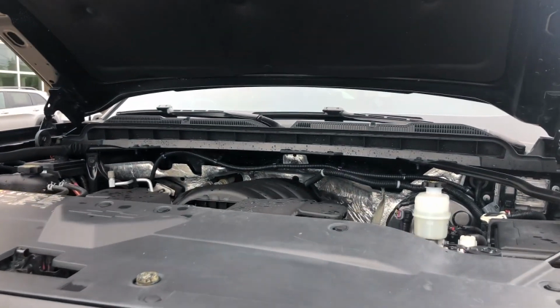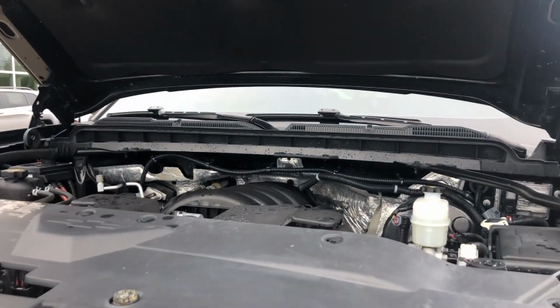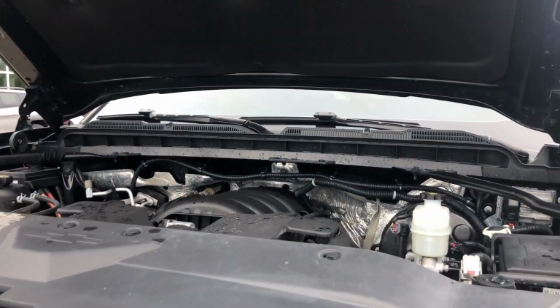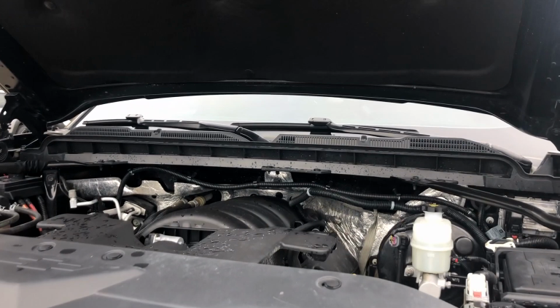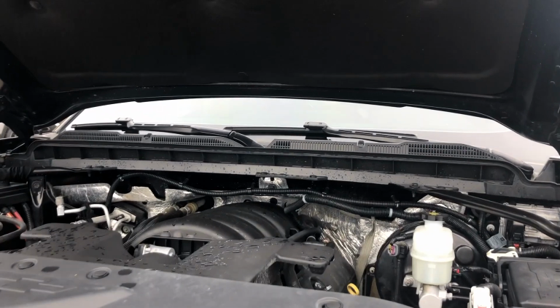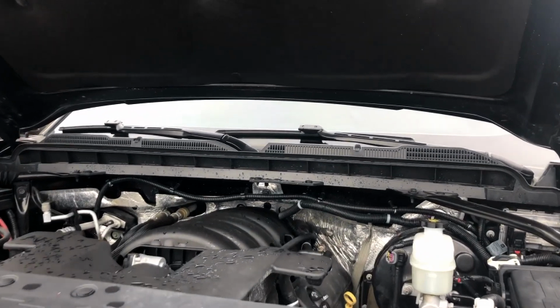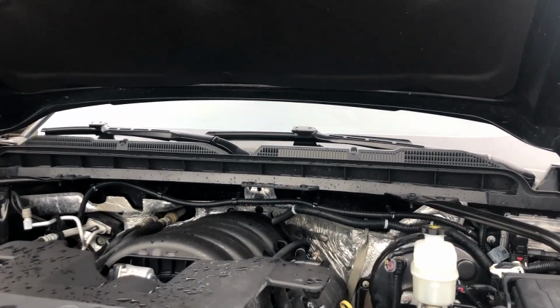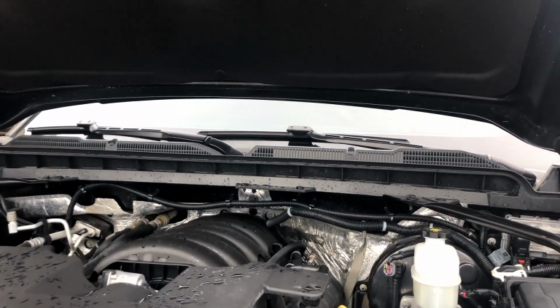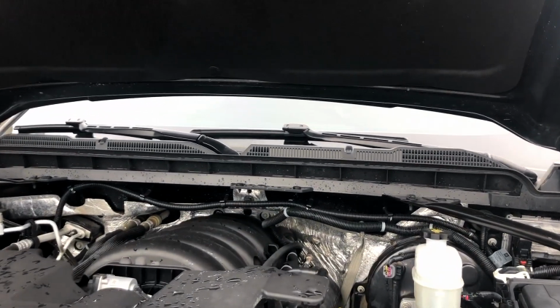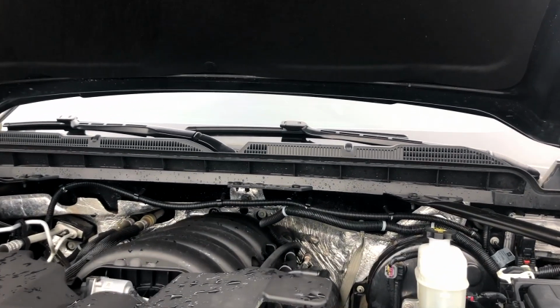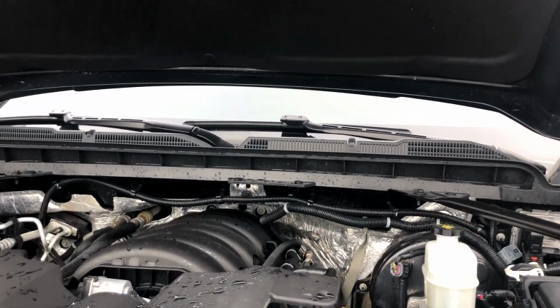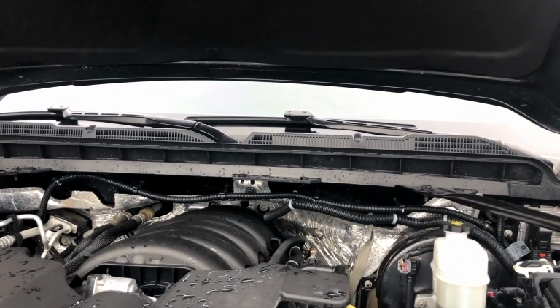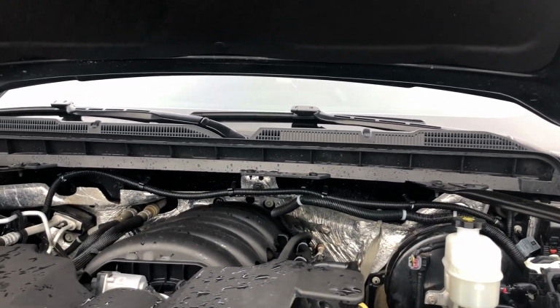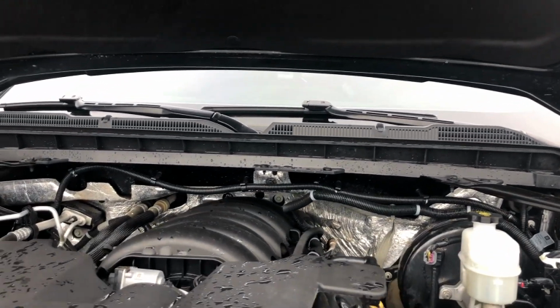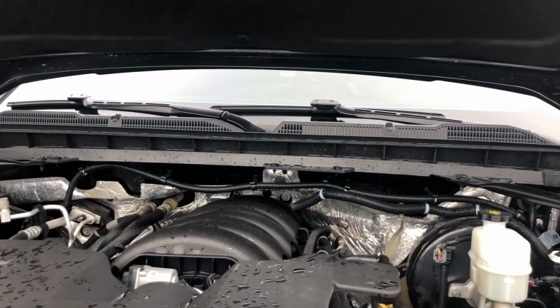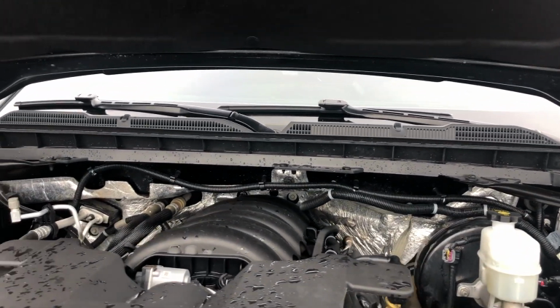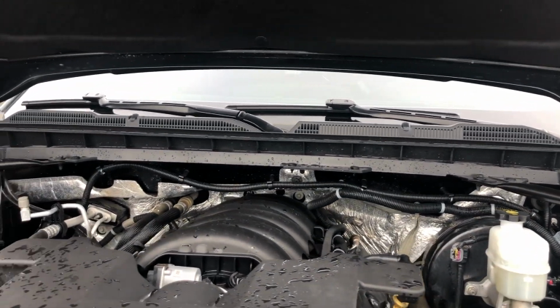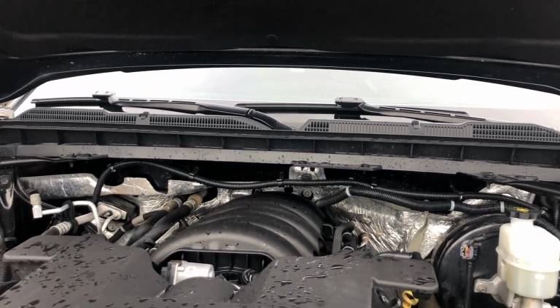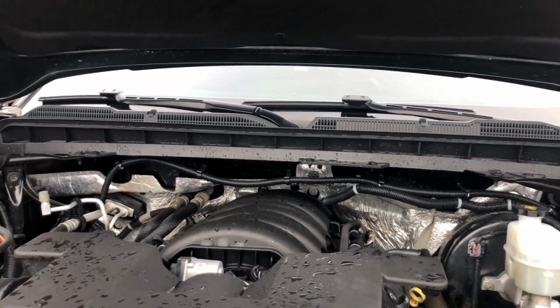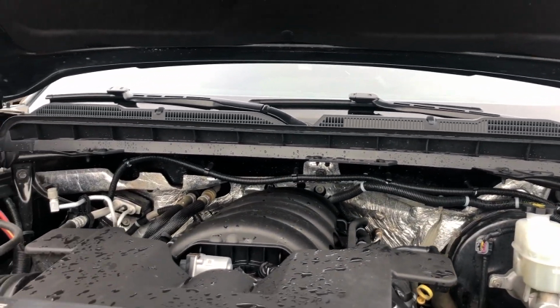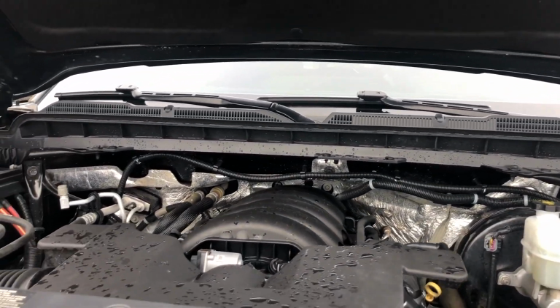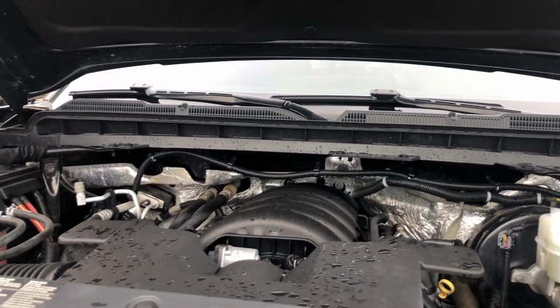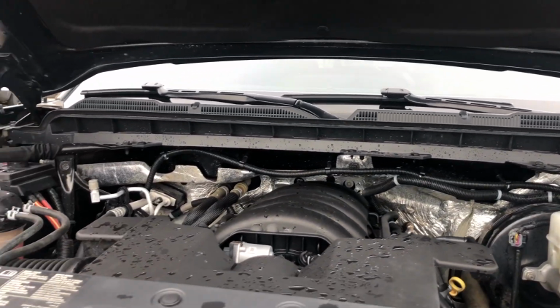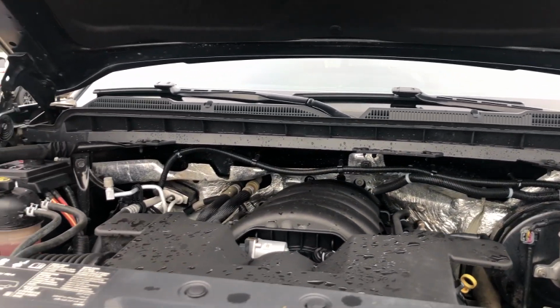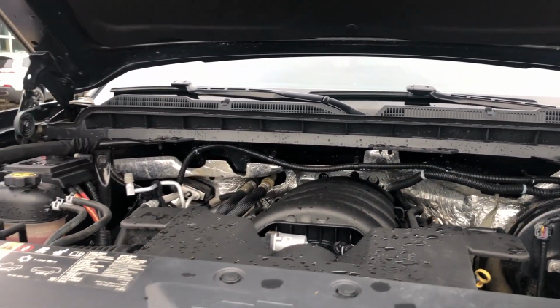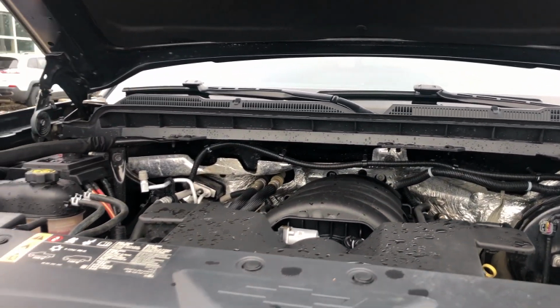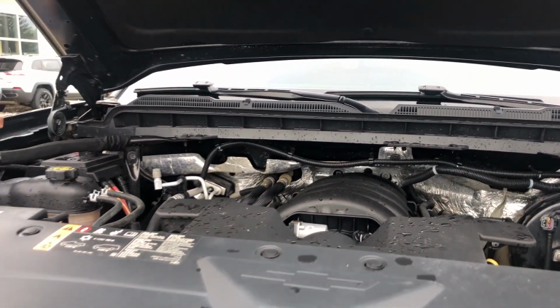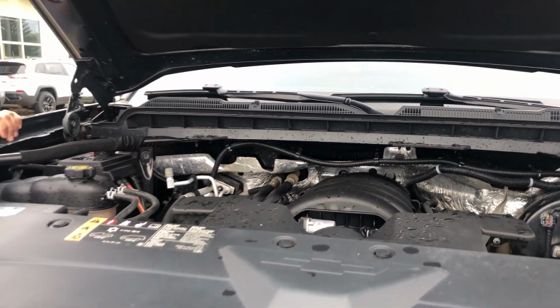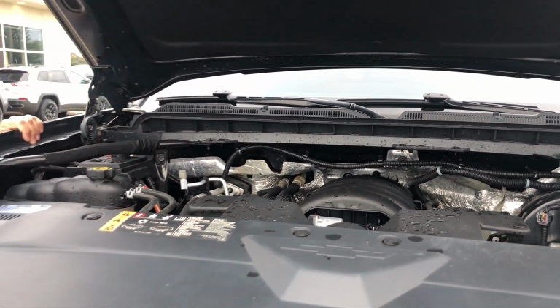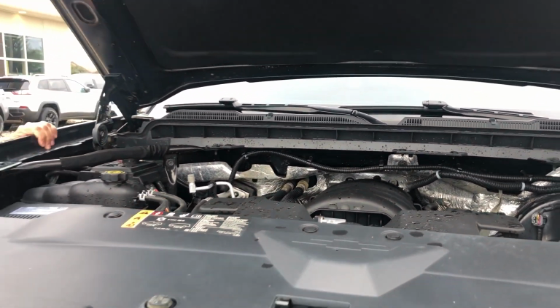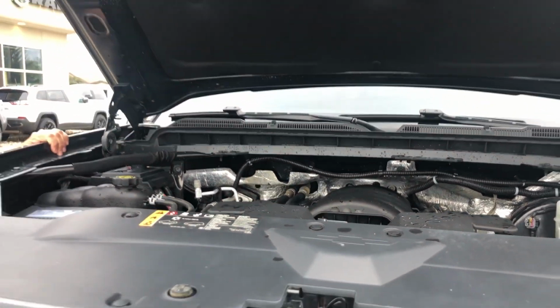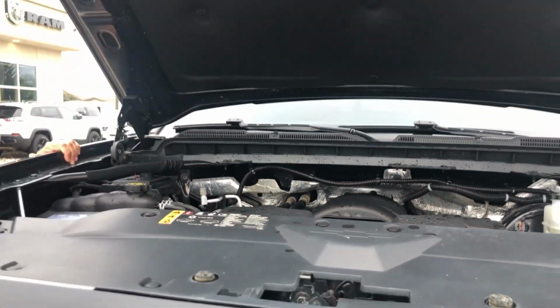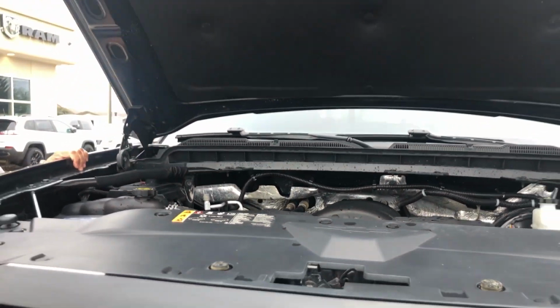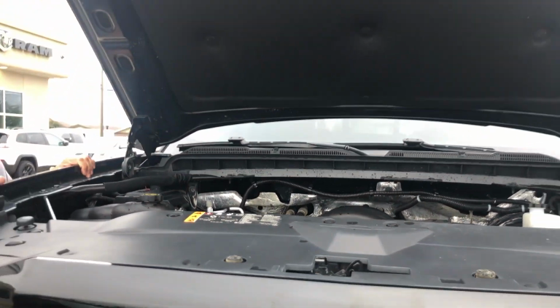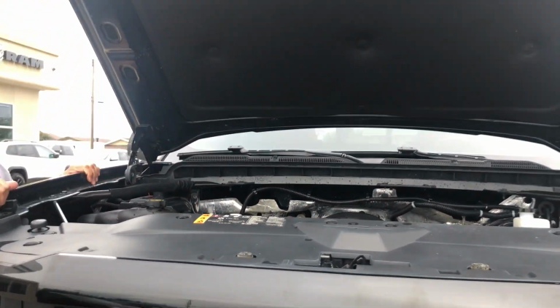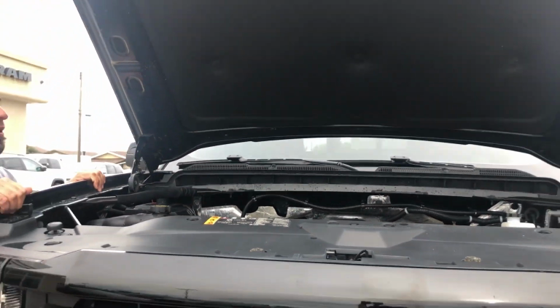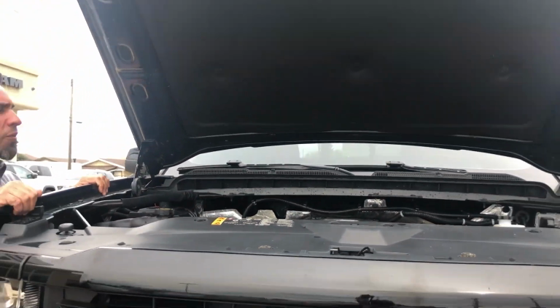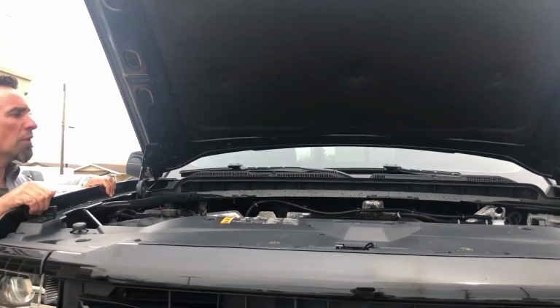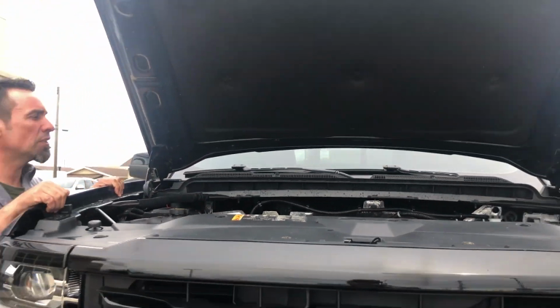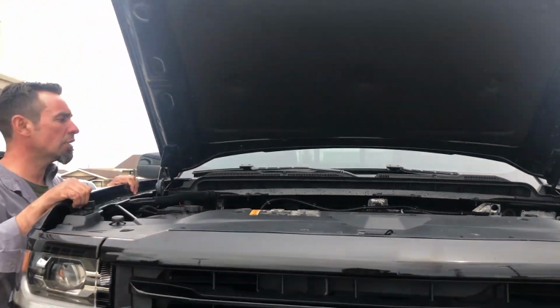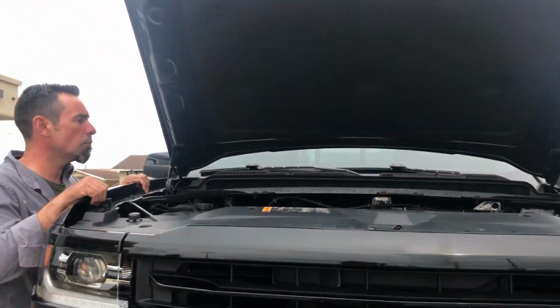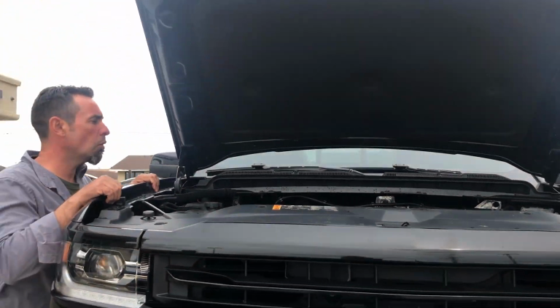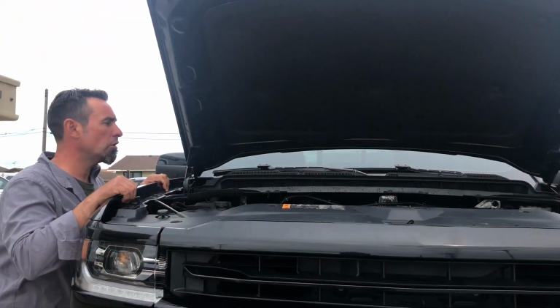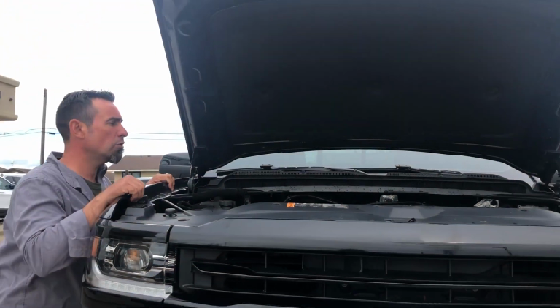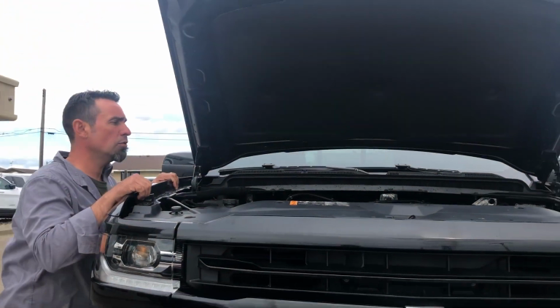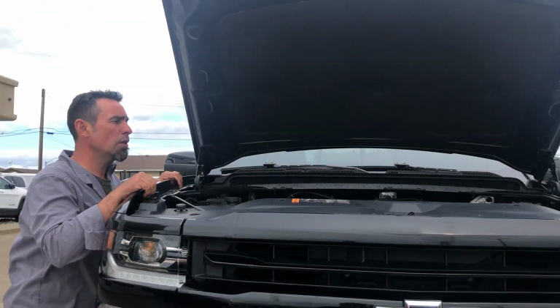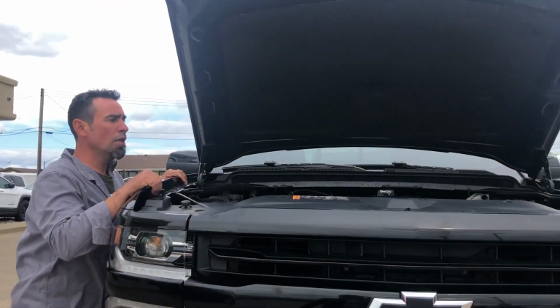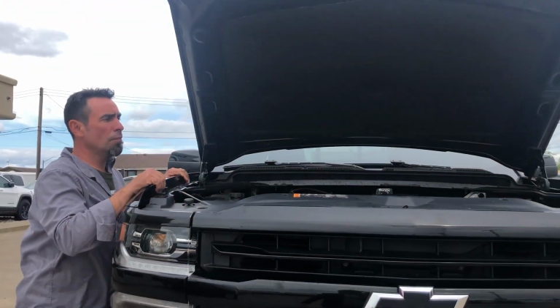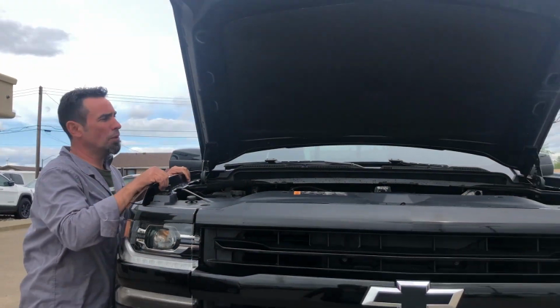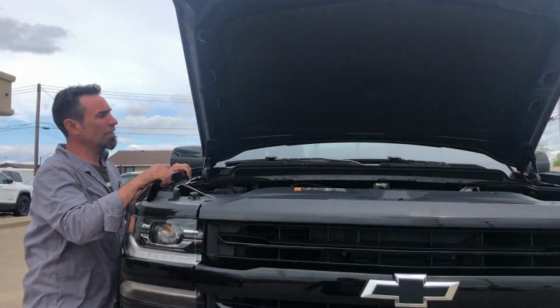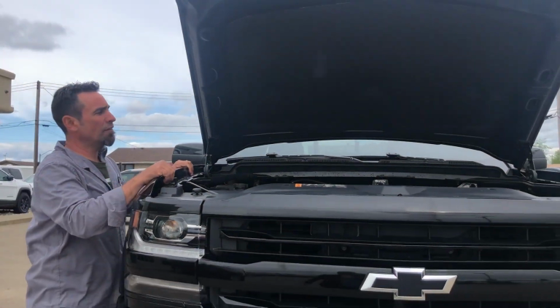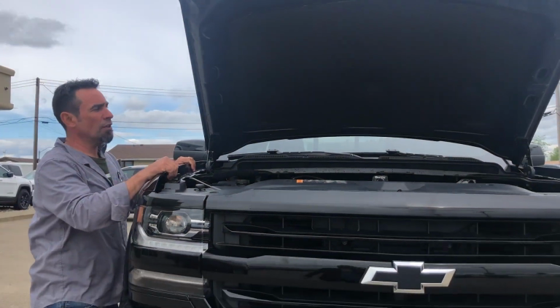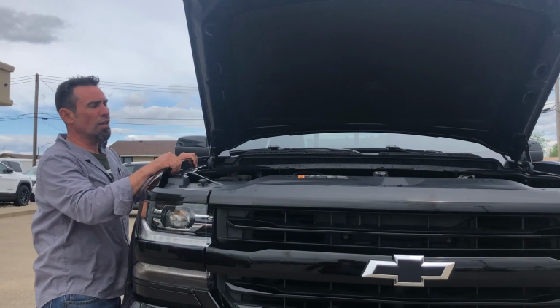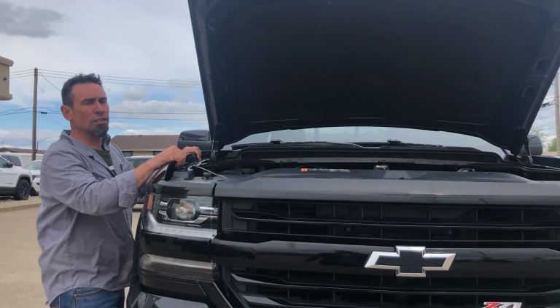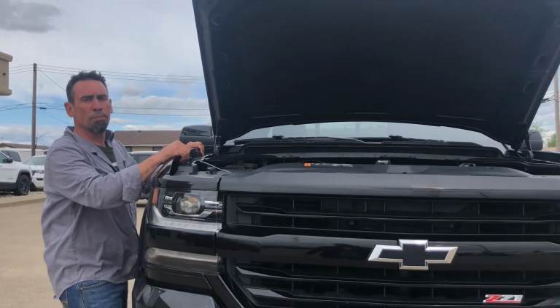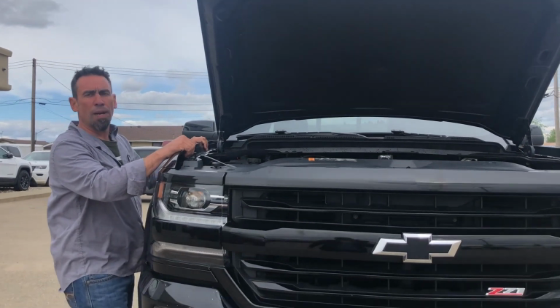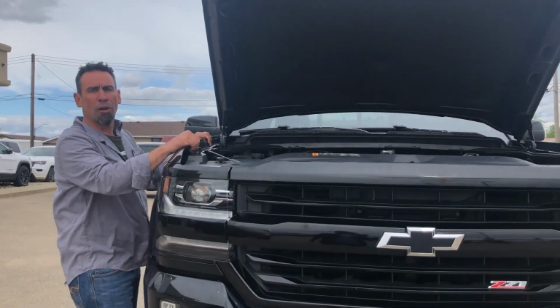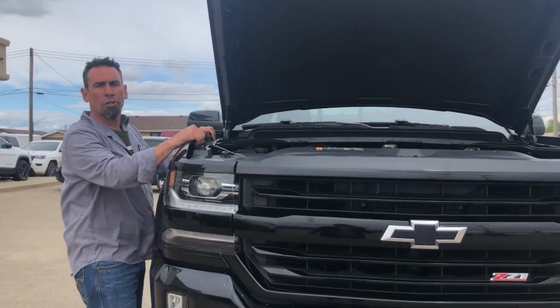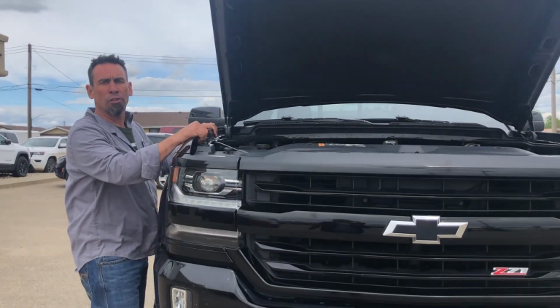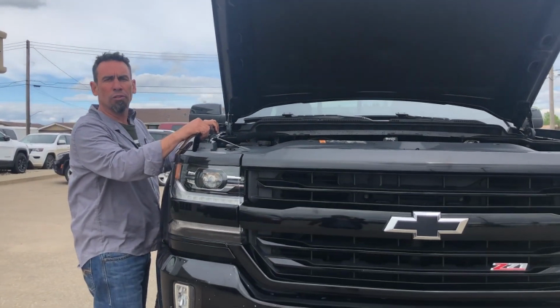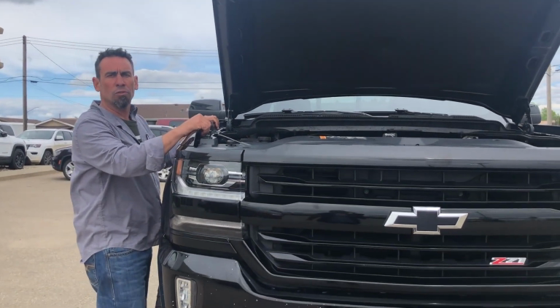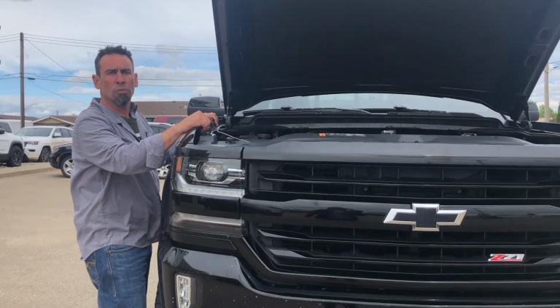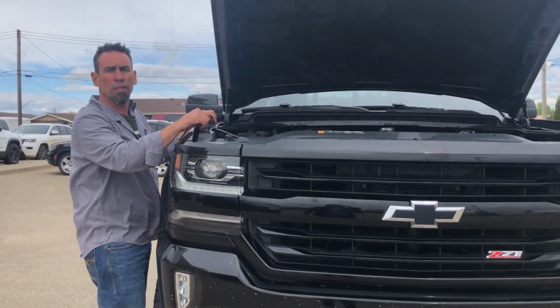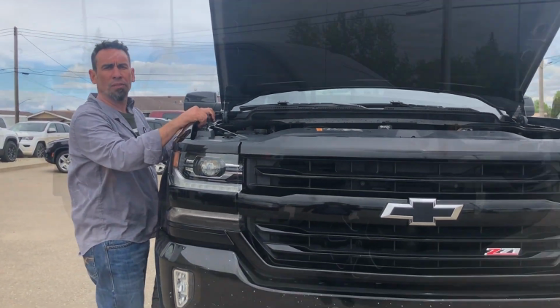It's got the sport hood on it. If you look underneath the hood, it has the 6.2 liter. You won't see too many of these trucks running around with a 6.2, but it'll give you lots of power to turn those wheels.